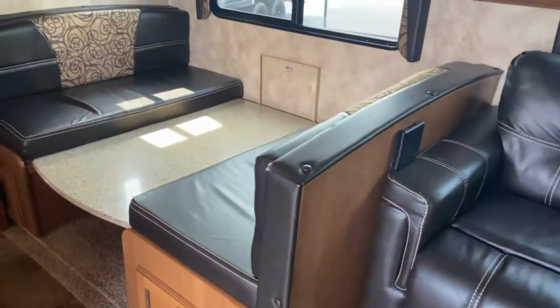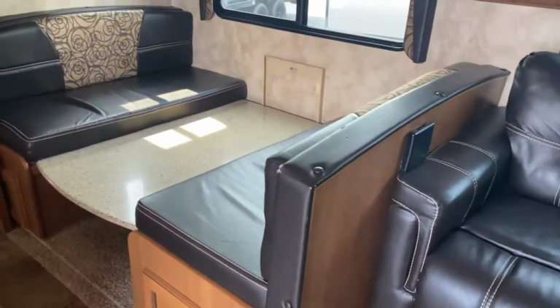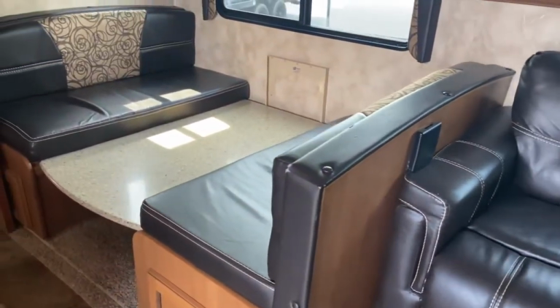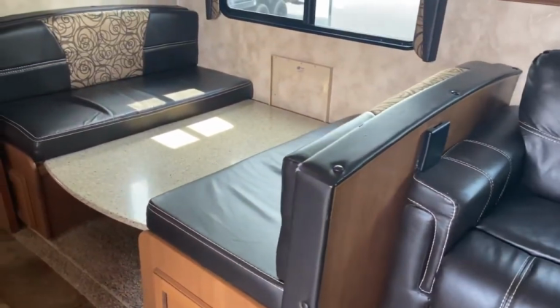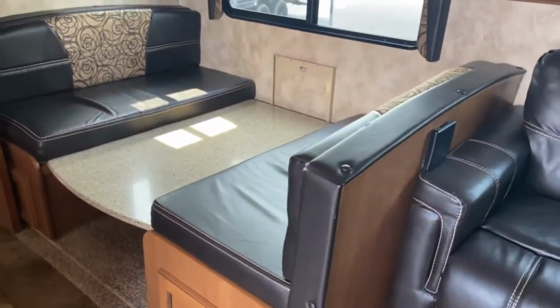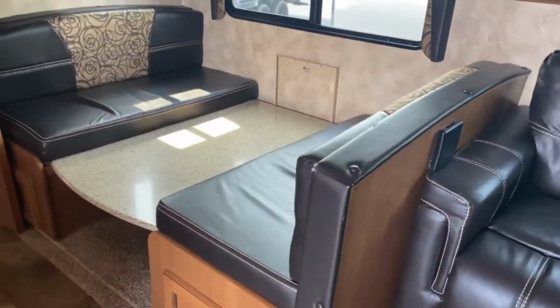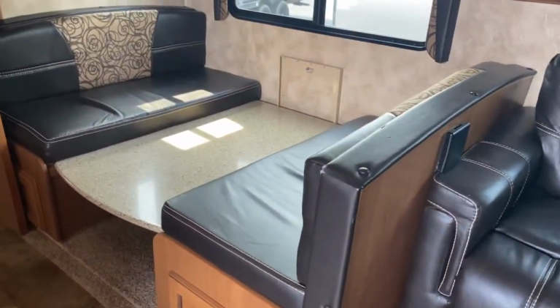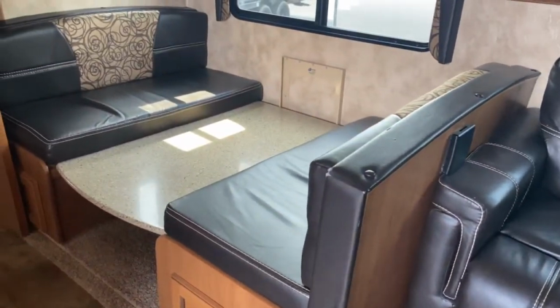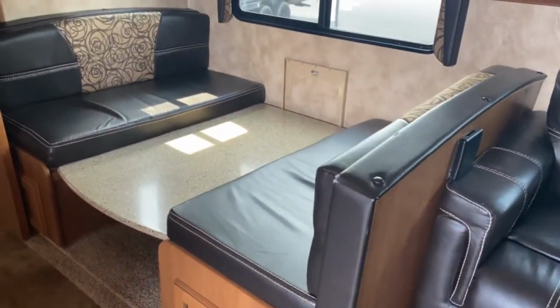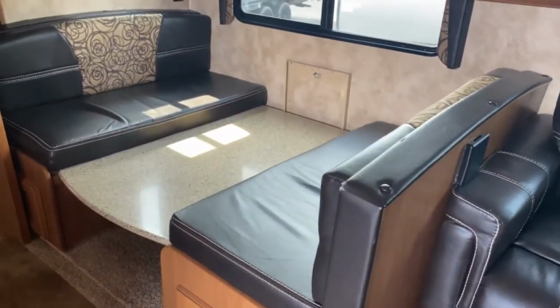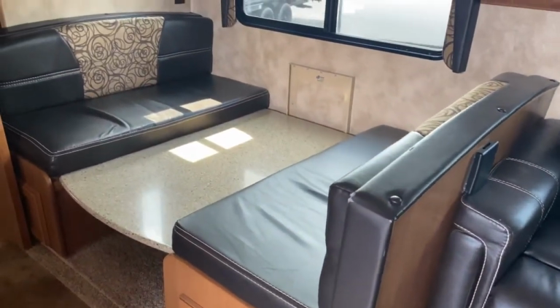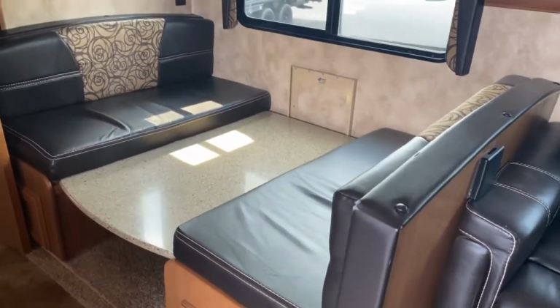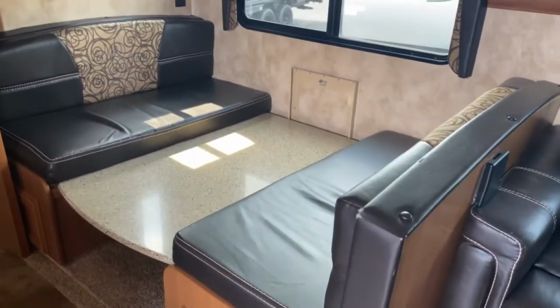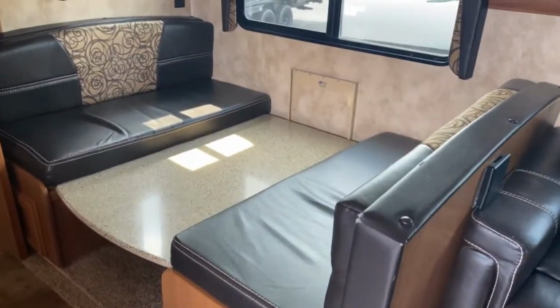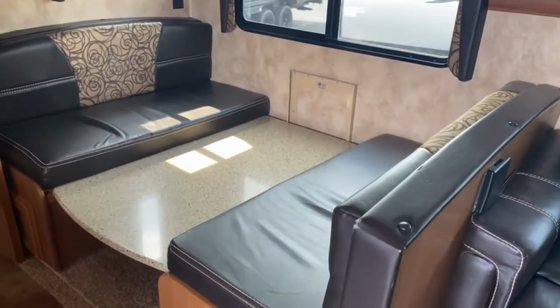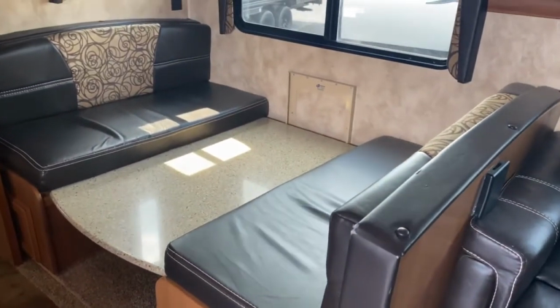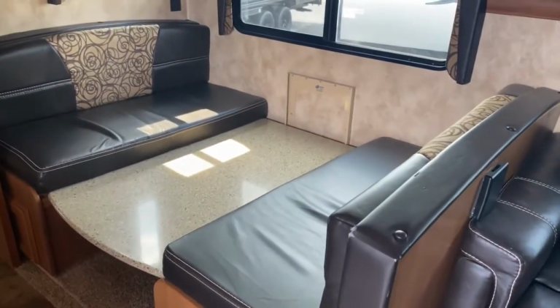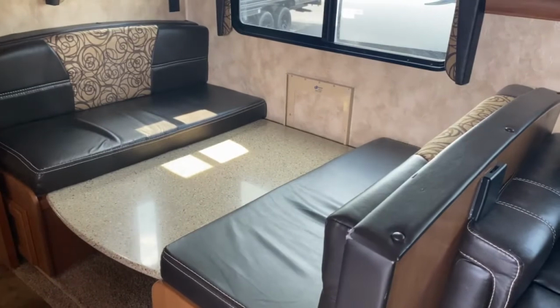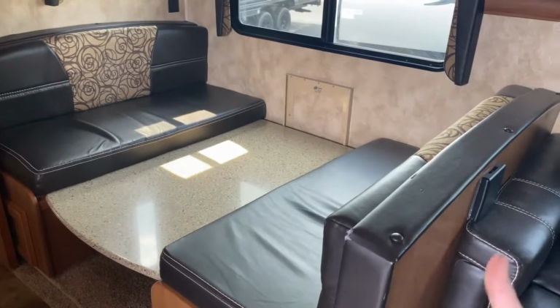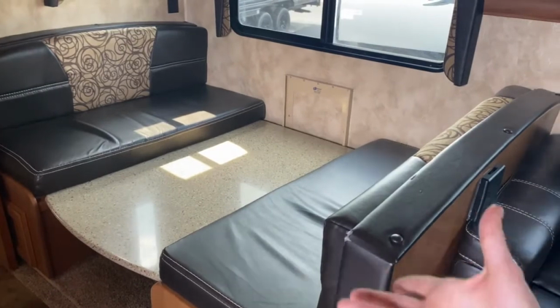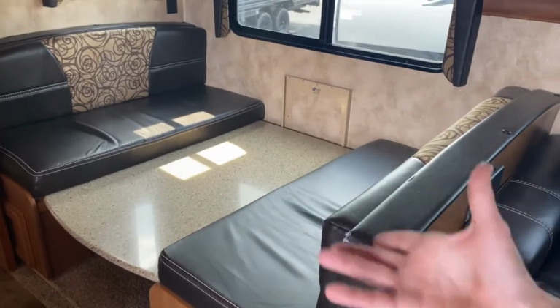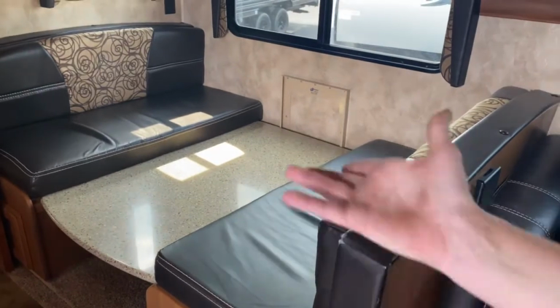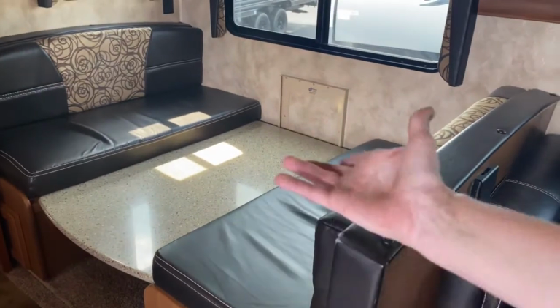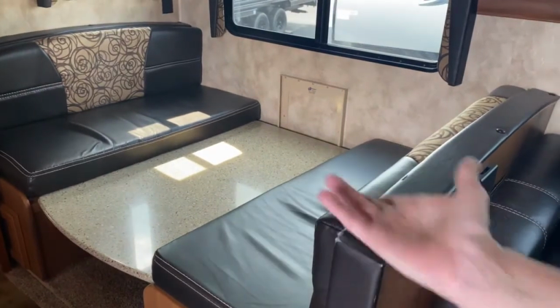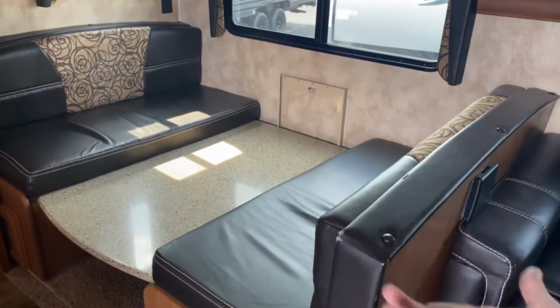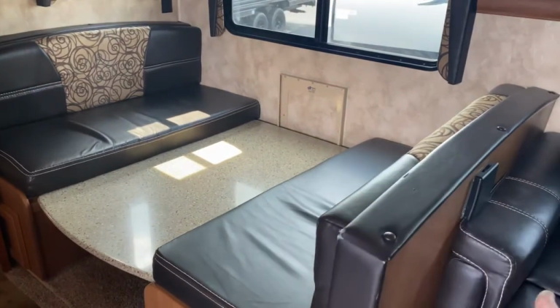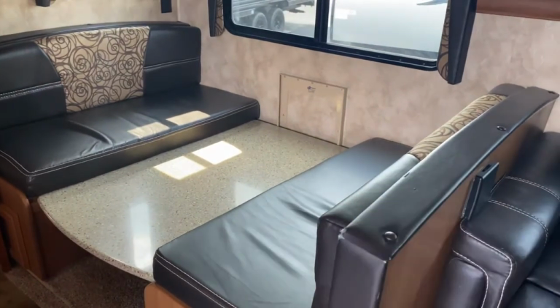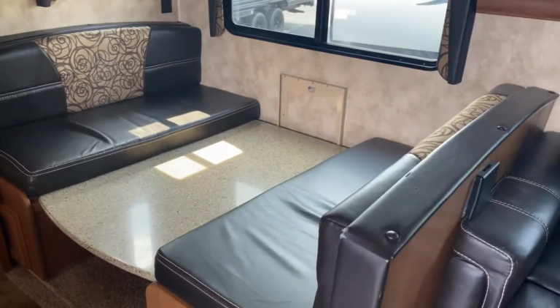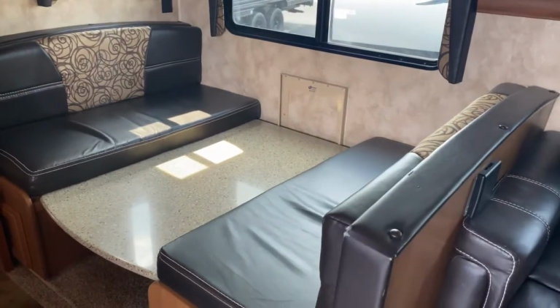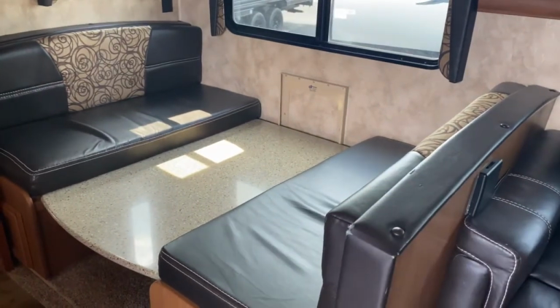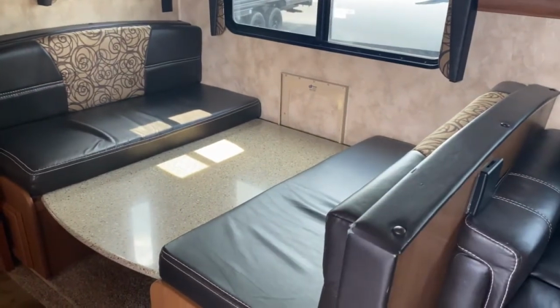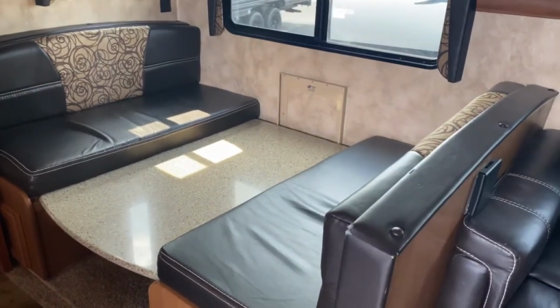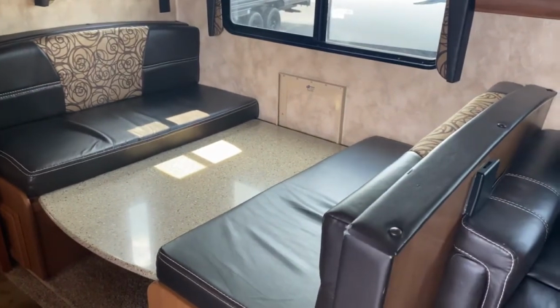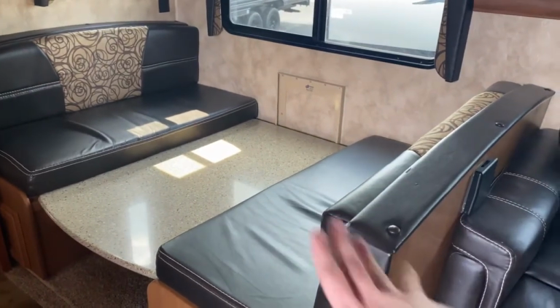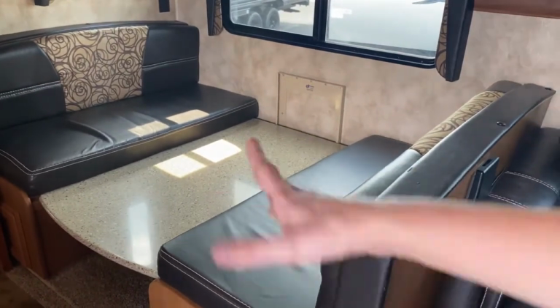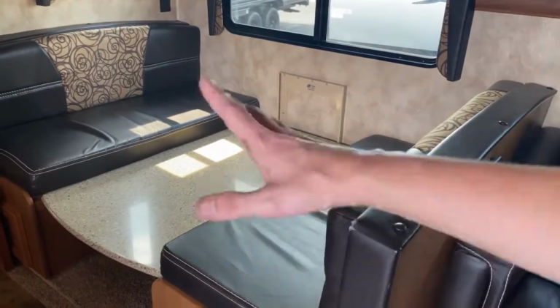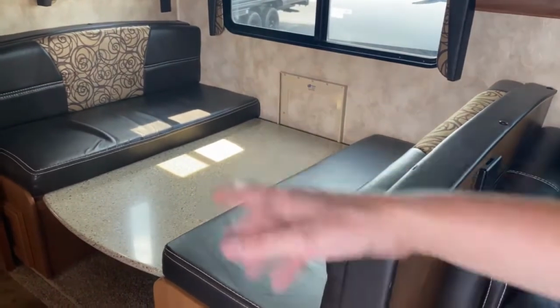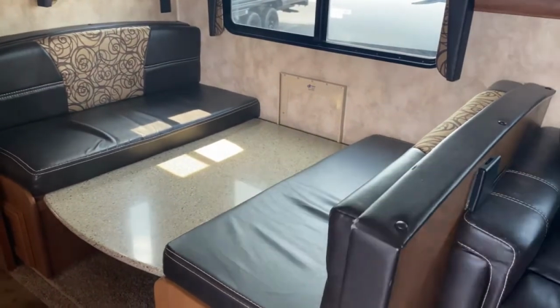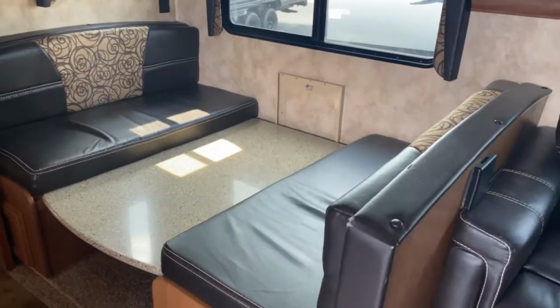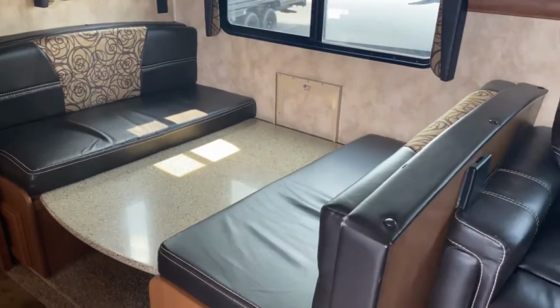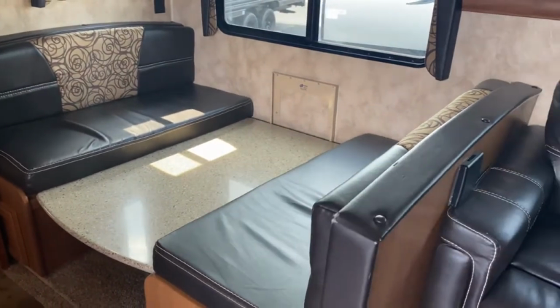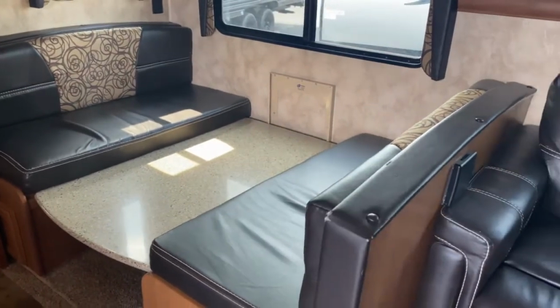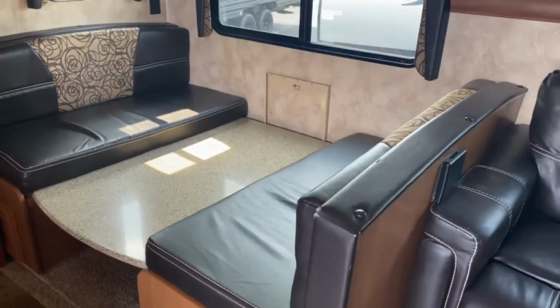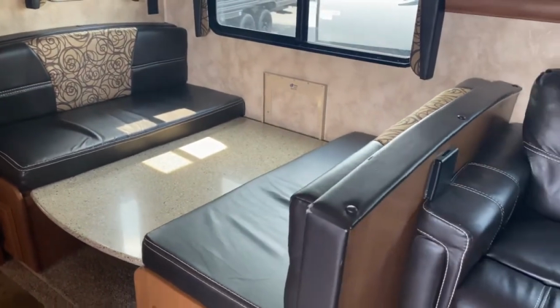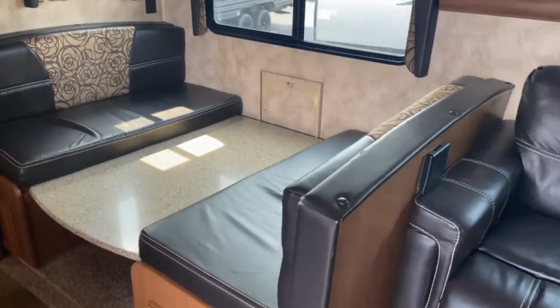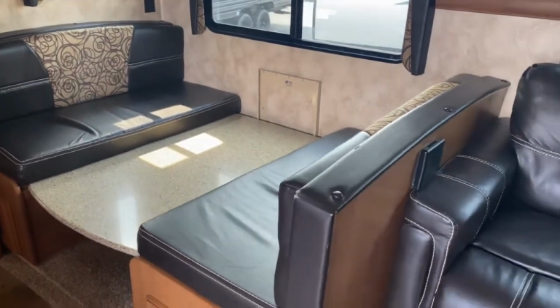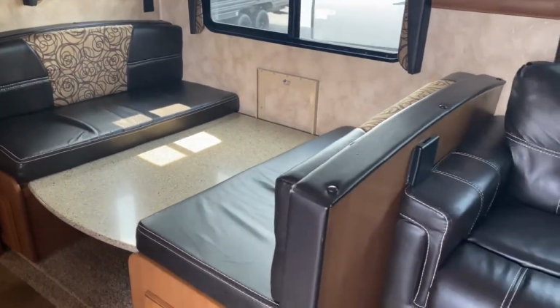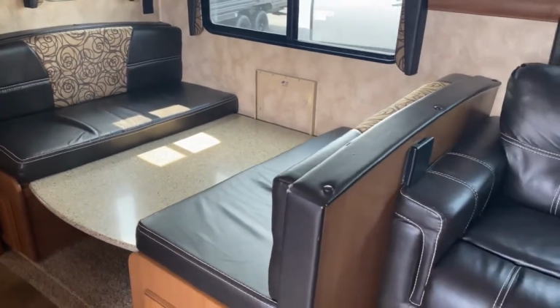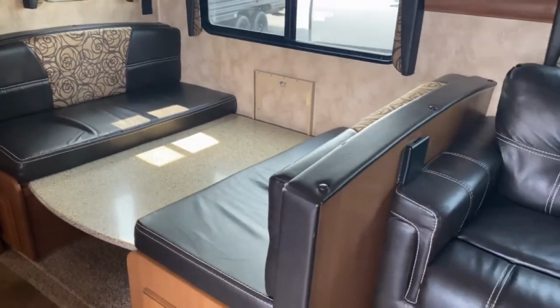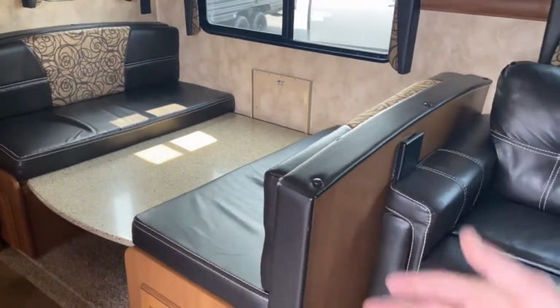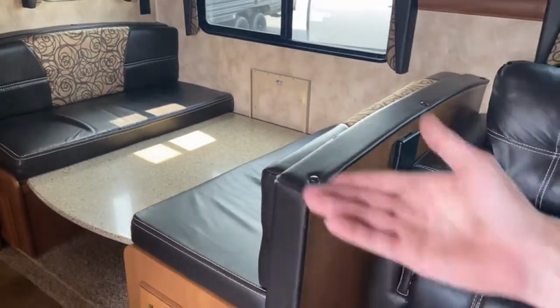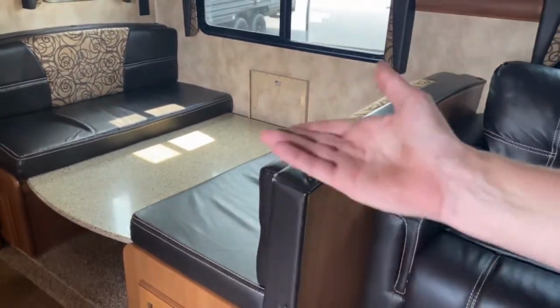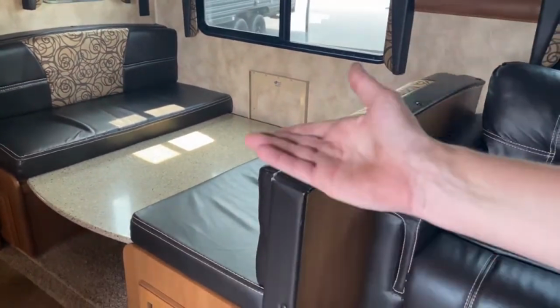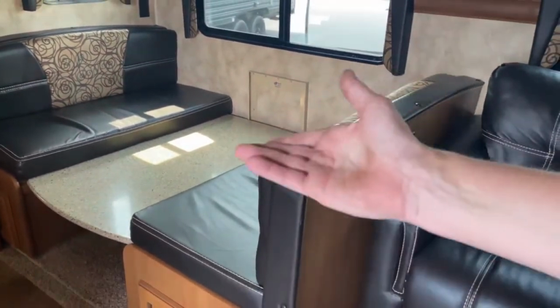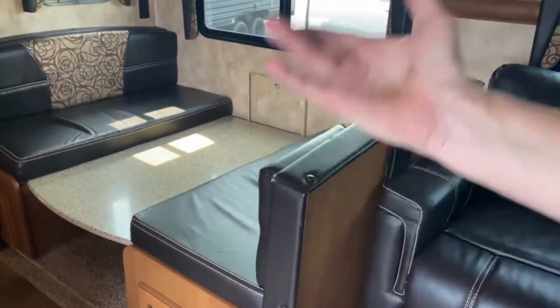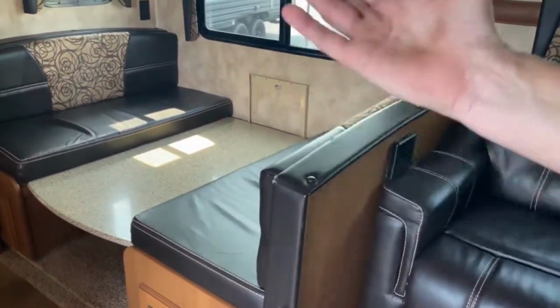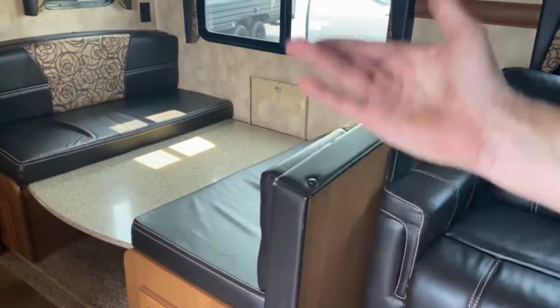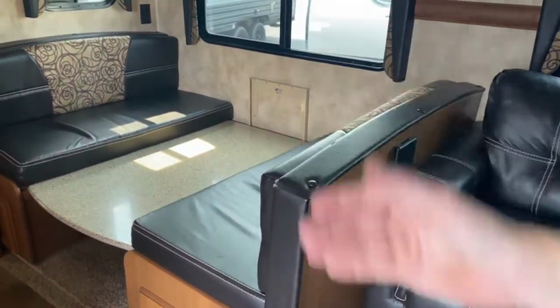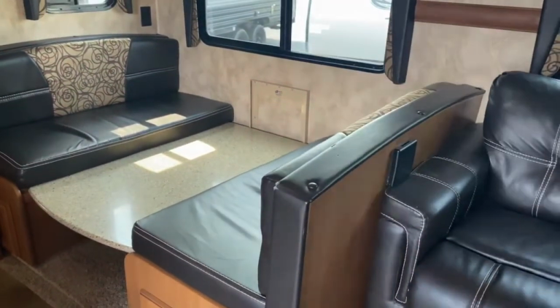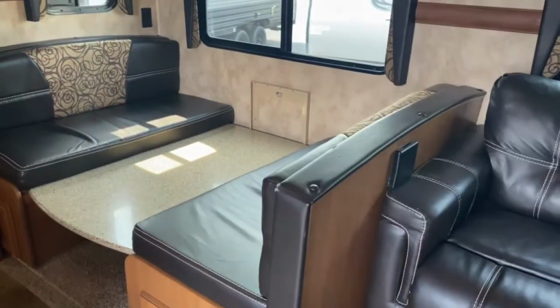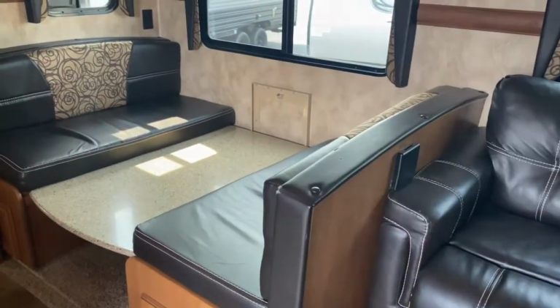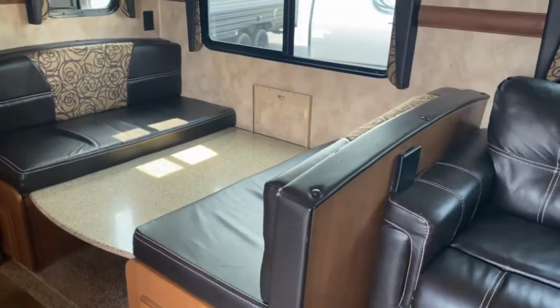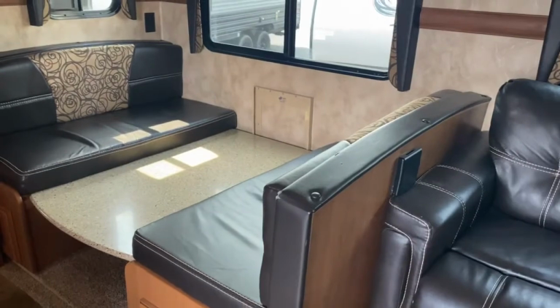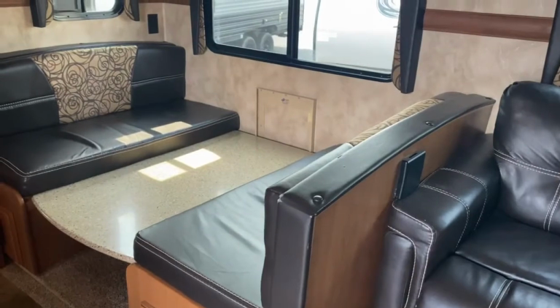You've got the booth, and it will fold out into a bed as you can see — you've just got to squish the cushions together or the tabletop comes up.